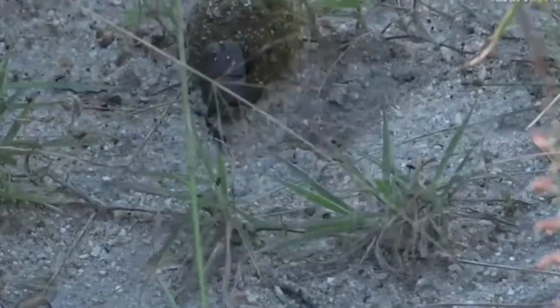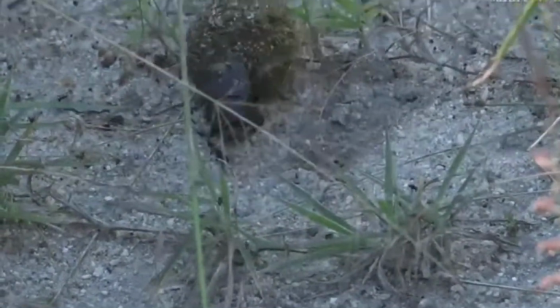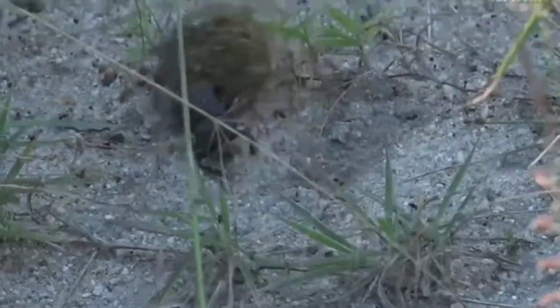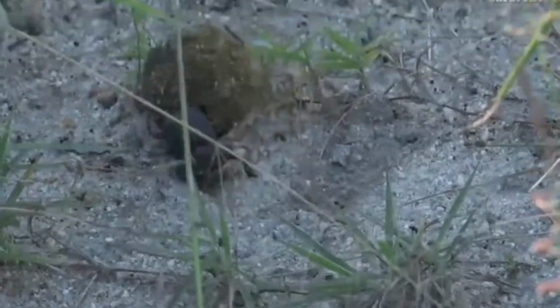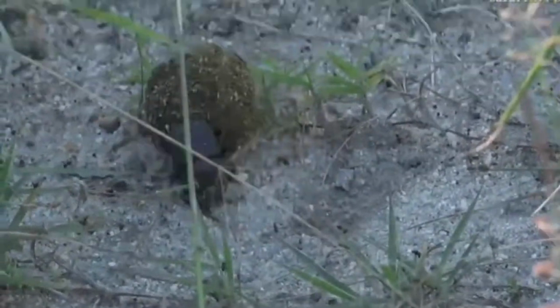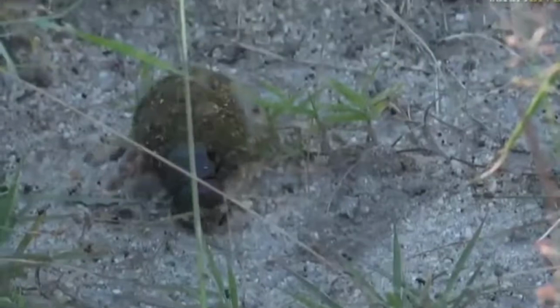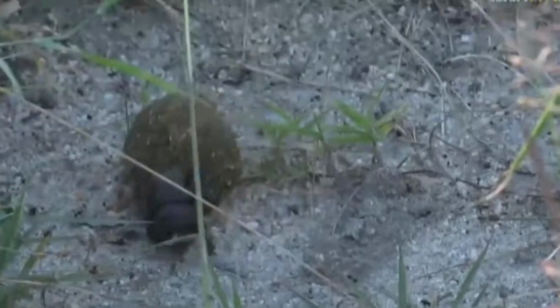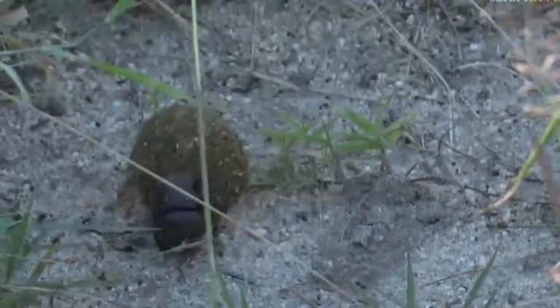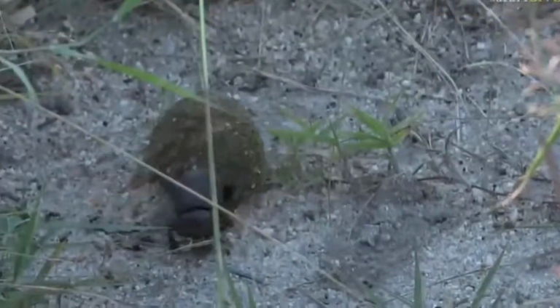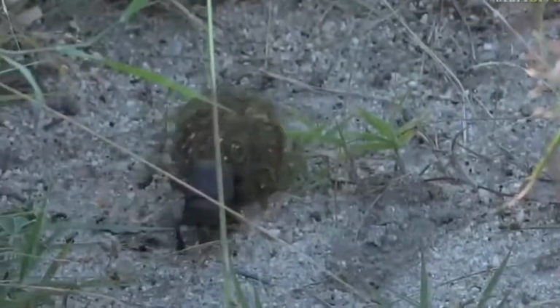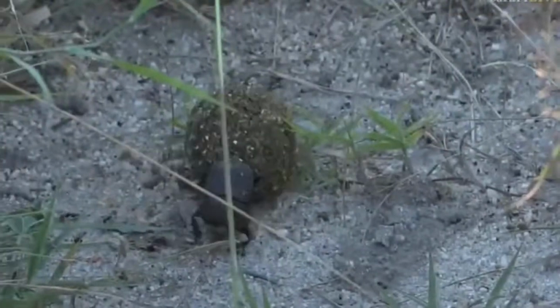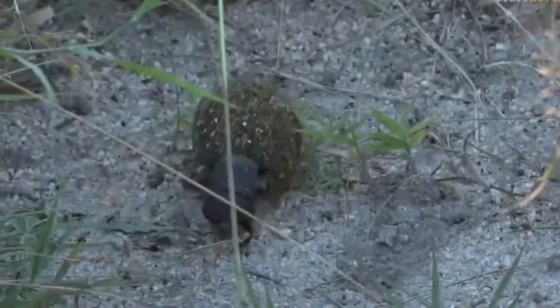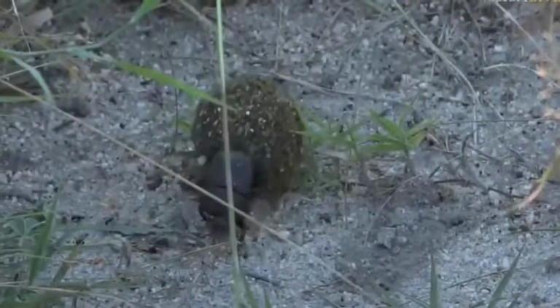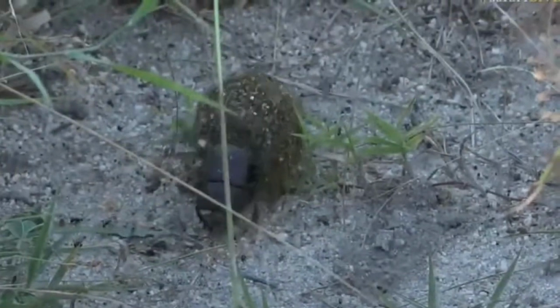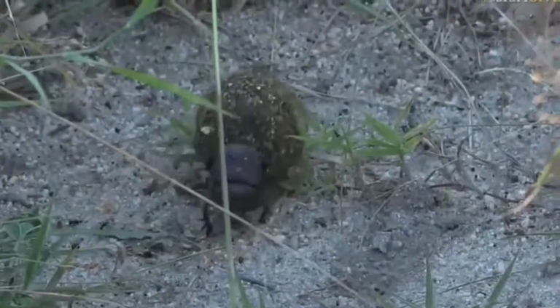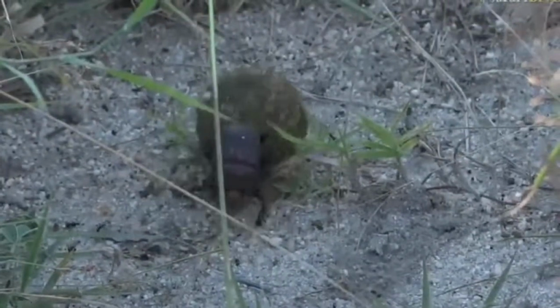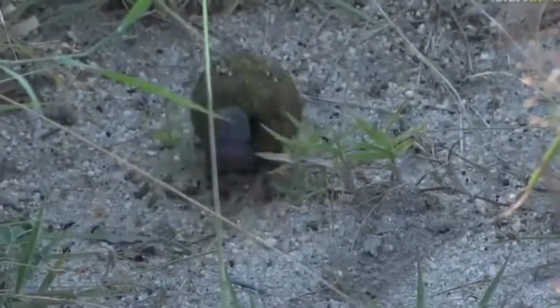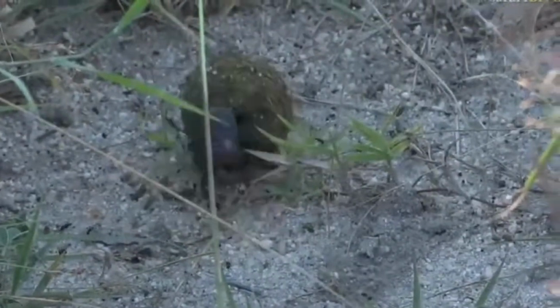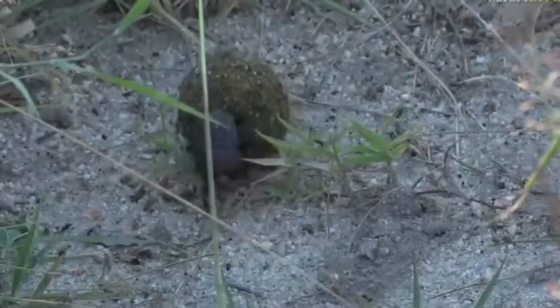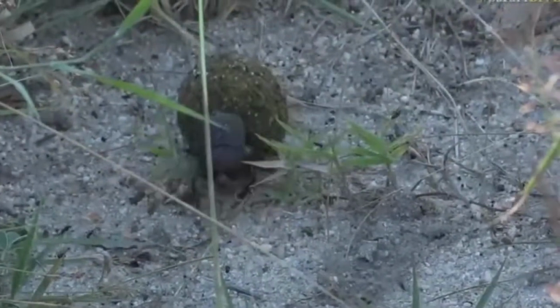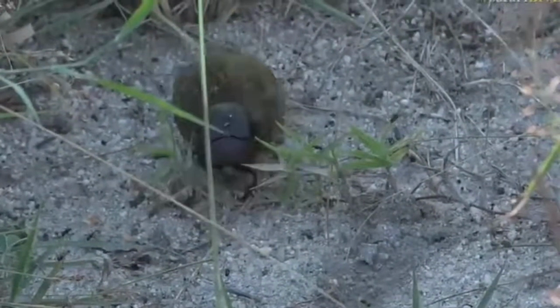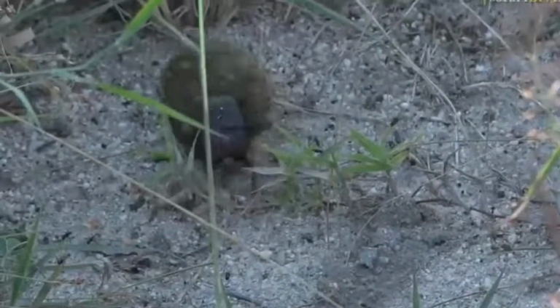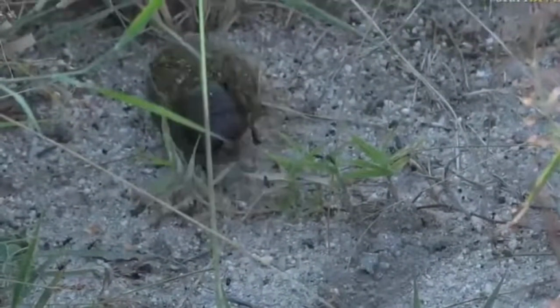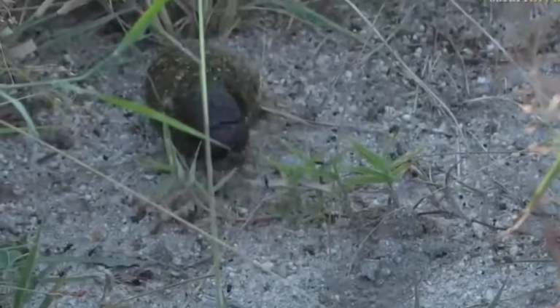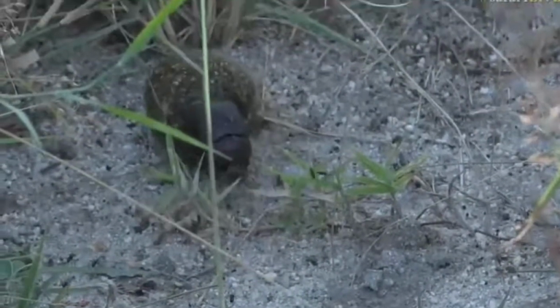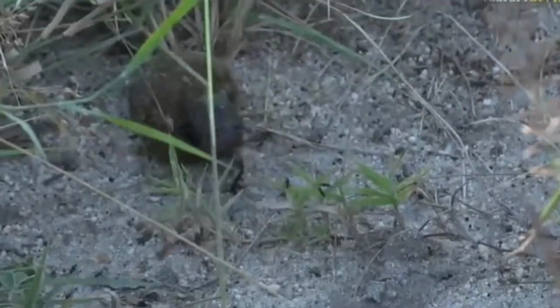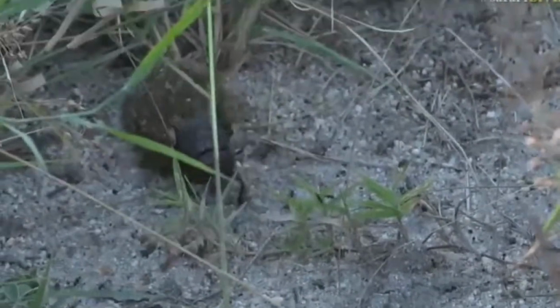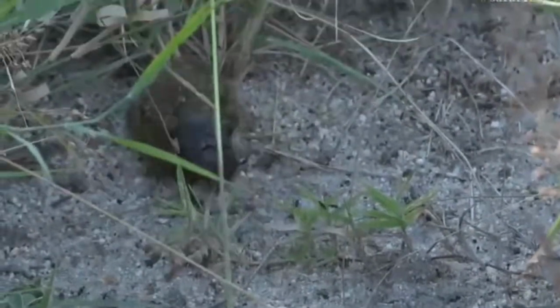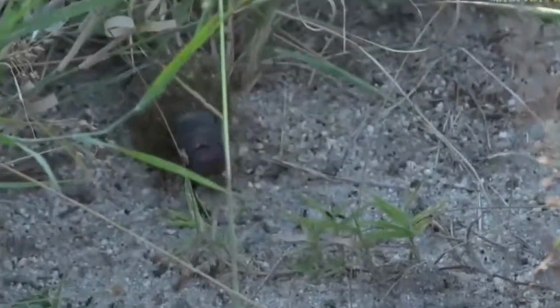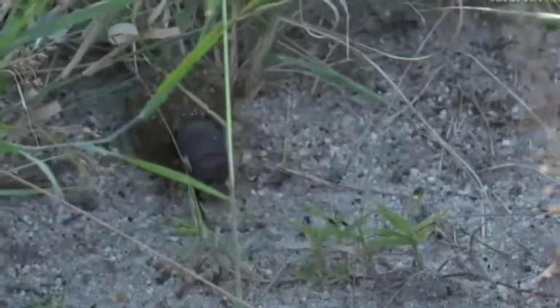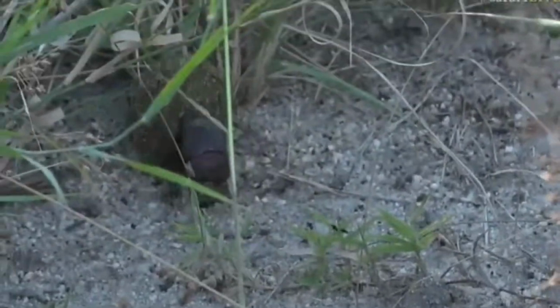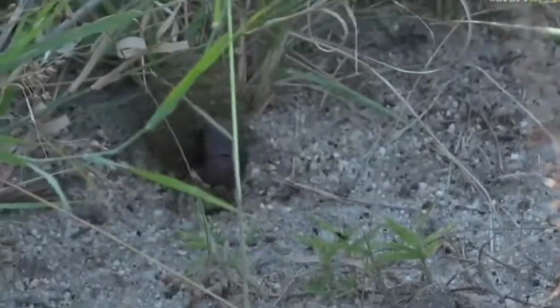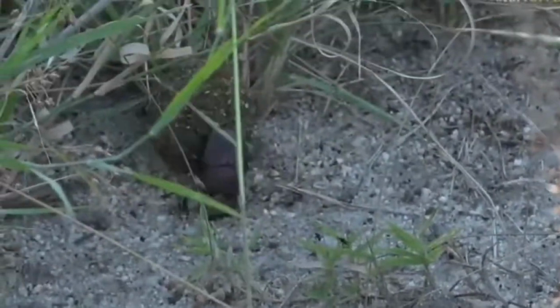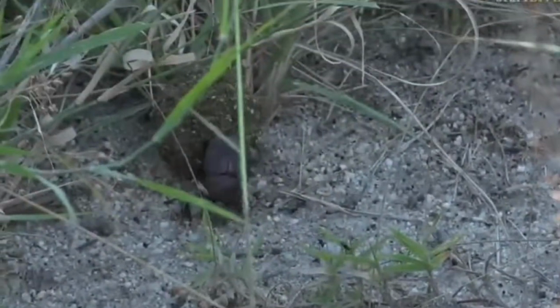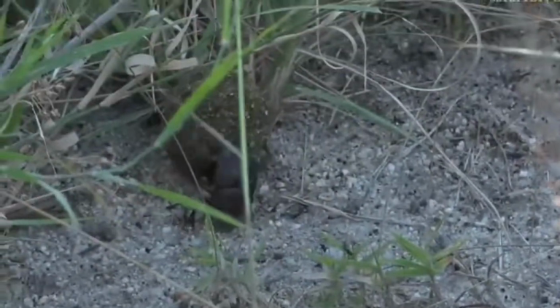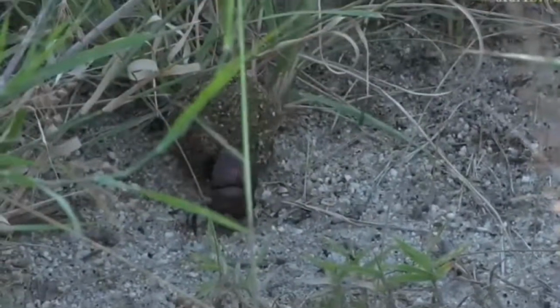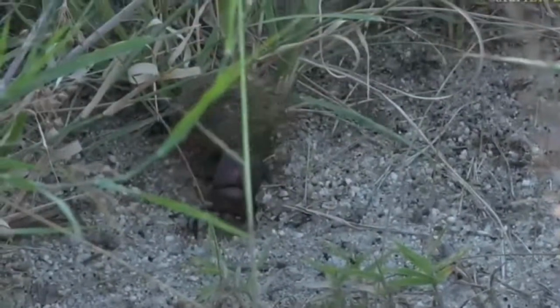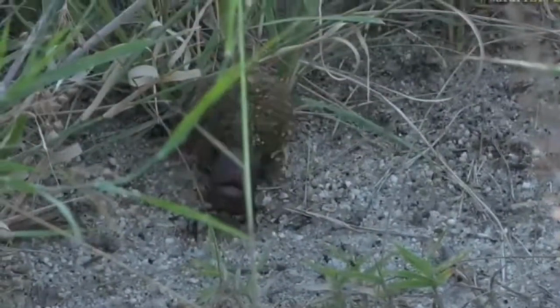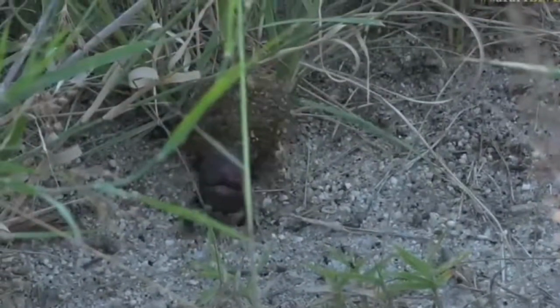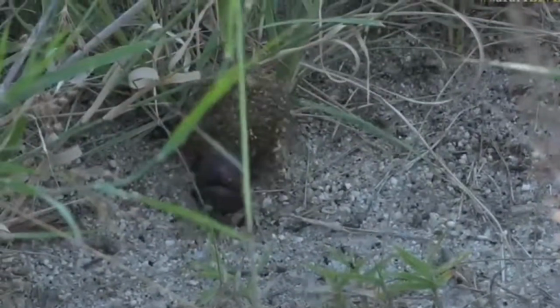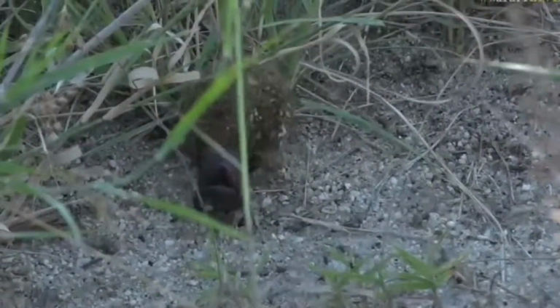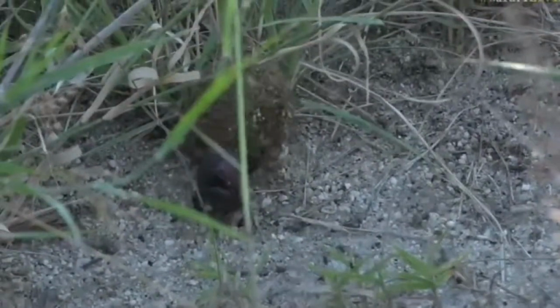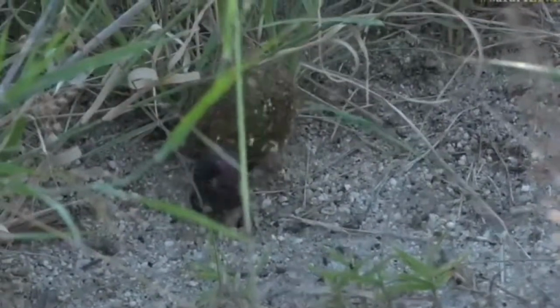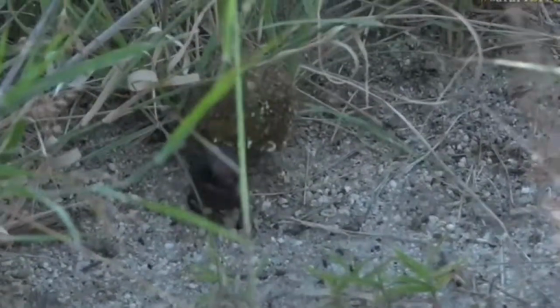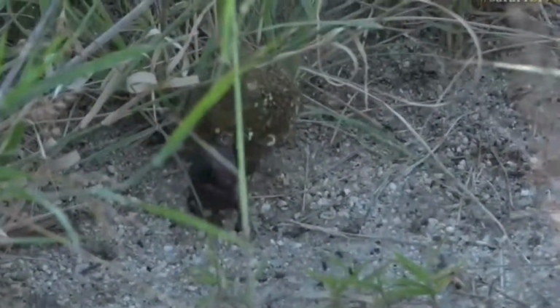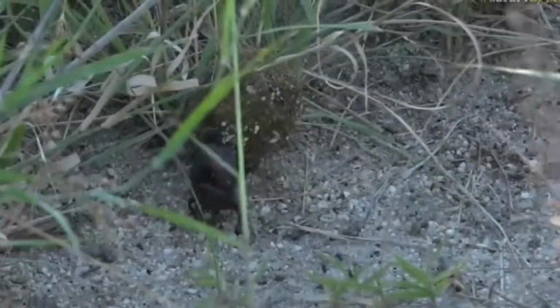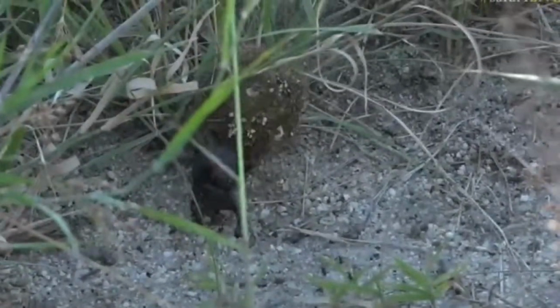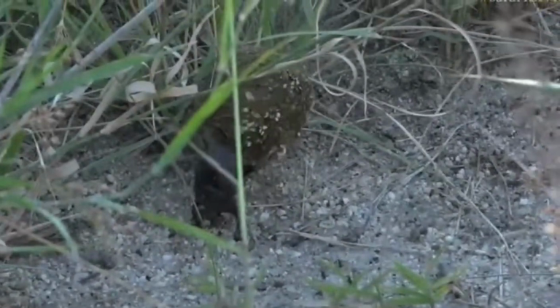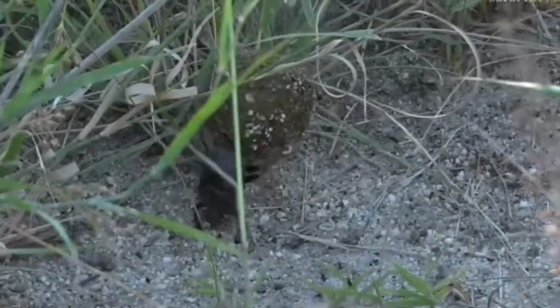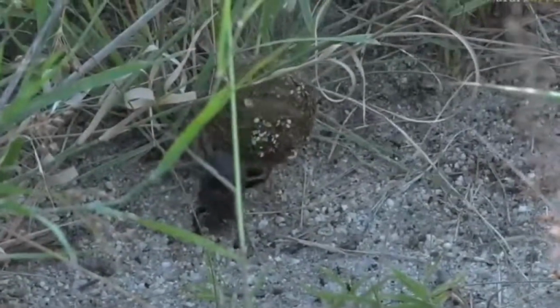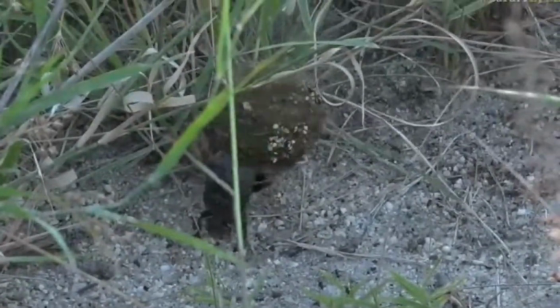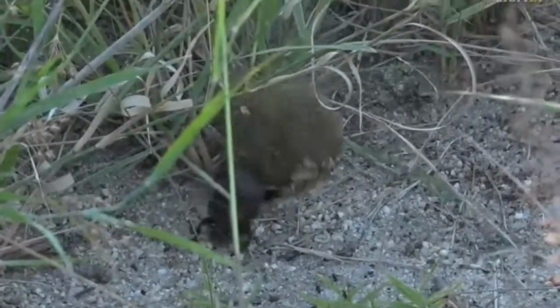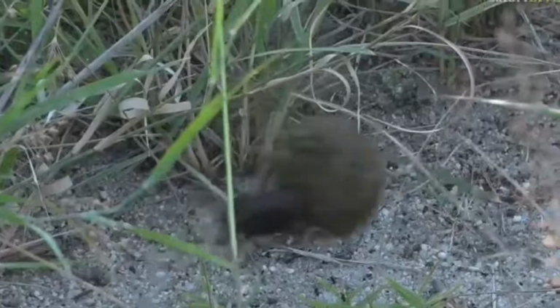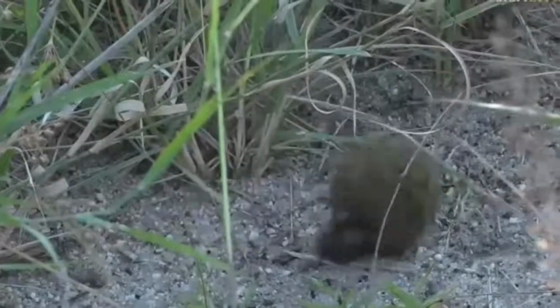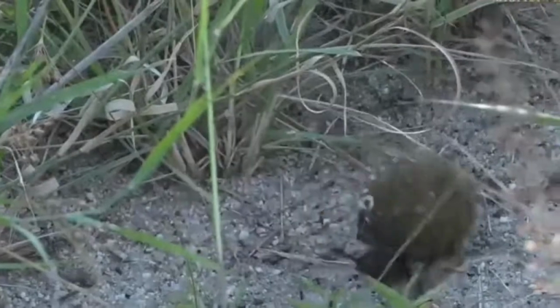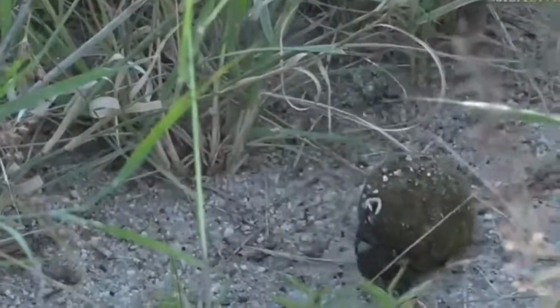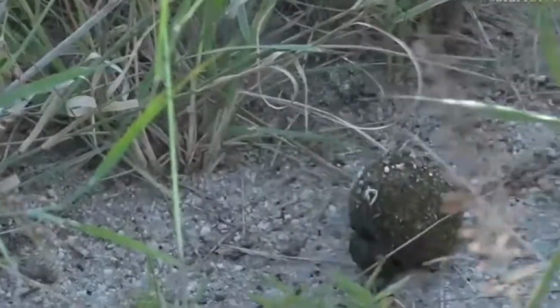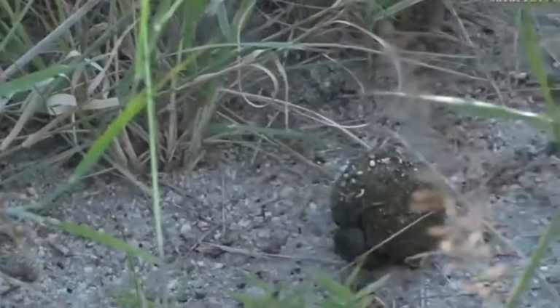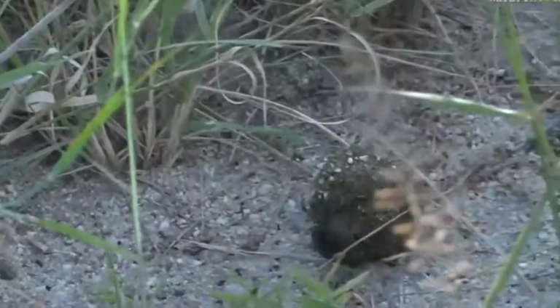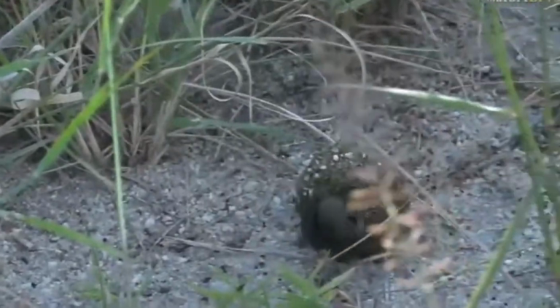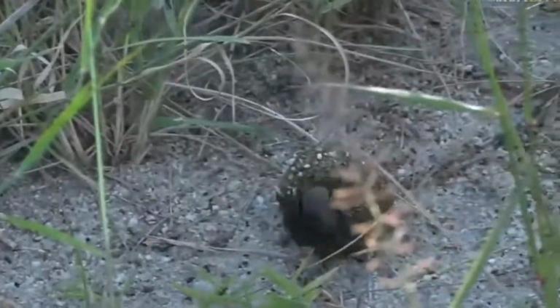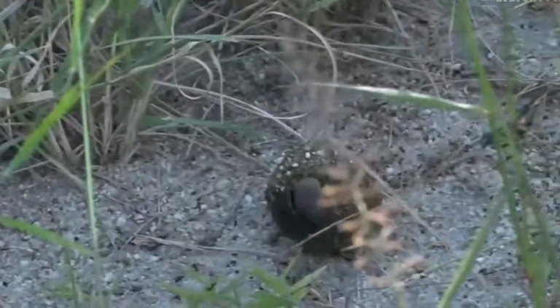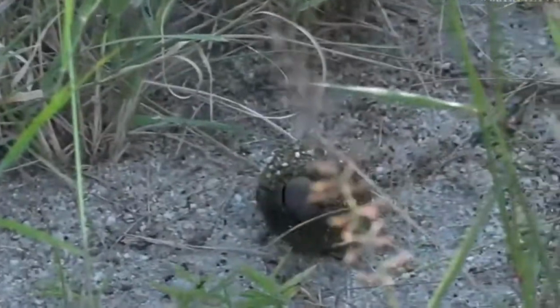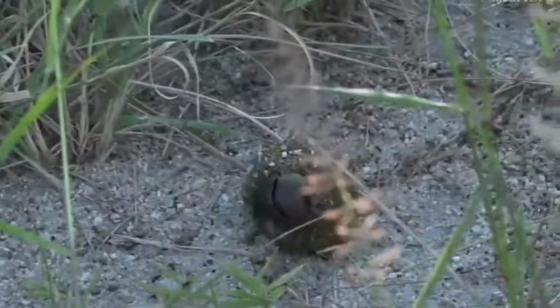Basically their parents are providing them with a really good start to life. See how he's using his head at the bottom — all of that work is done by his front legs.